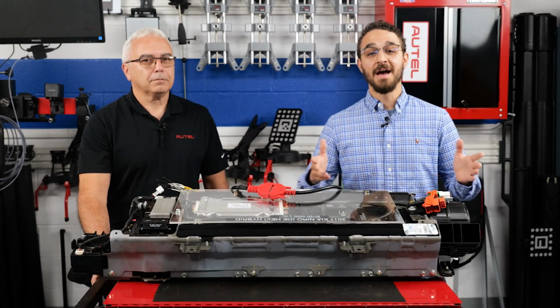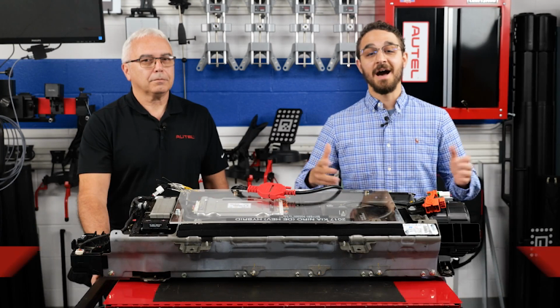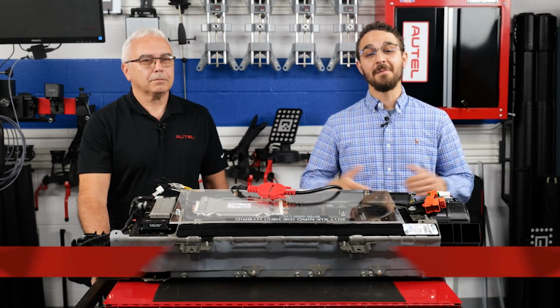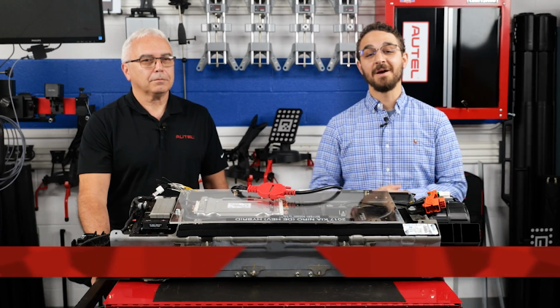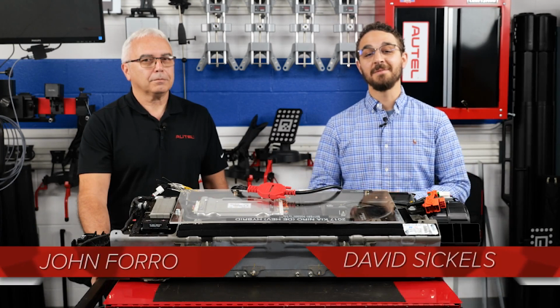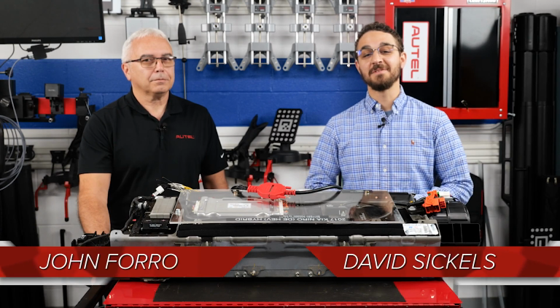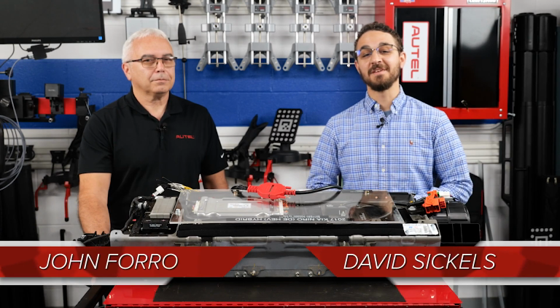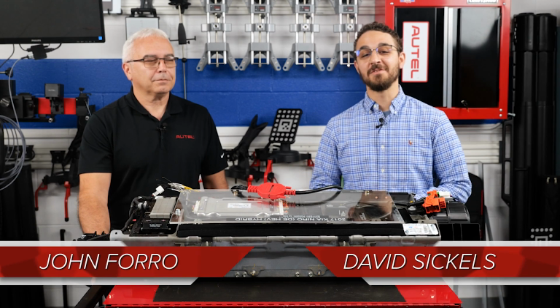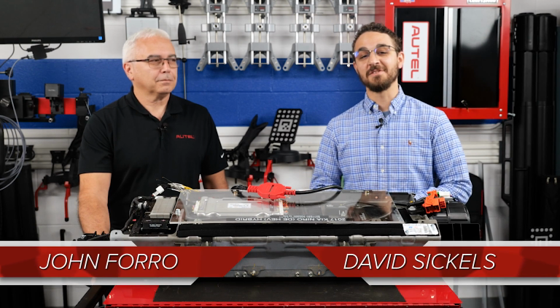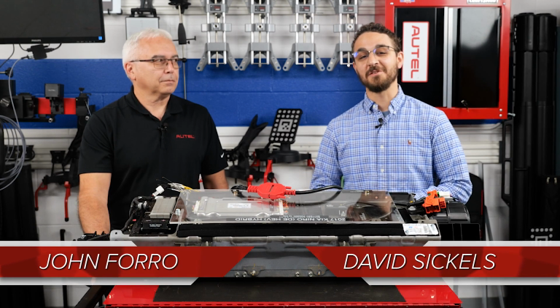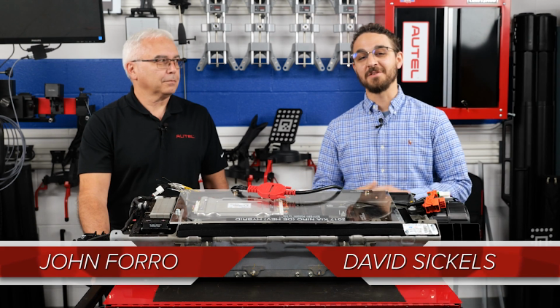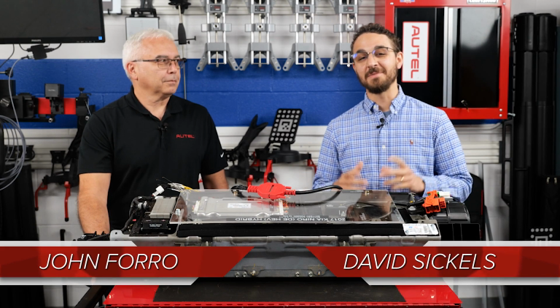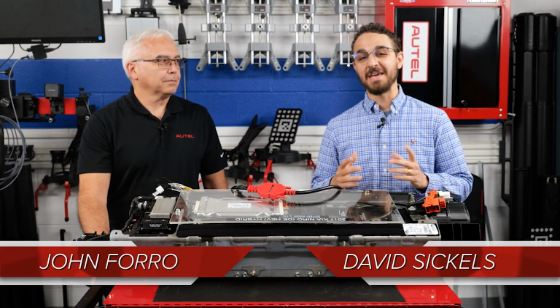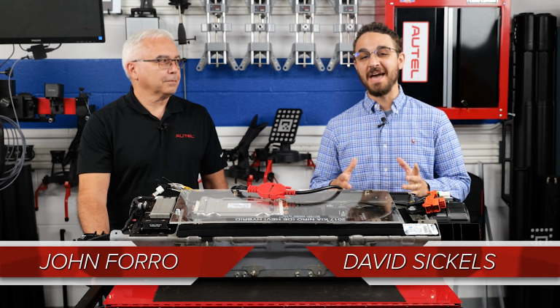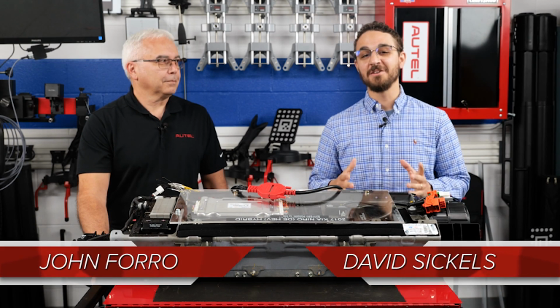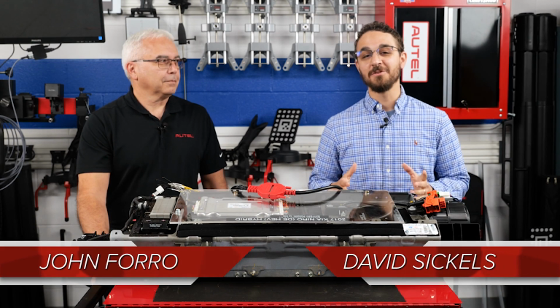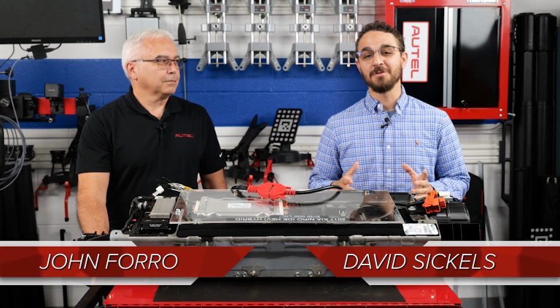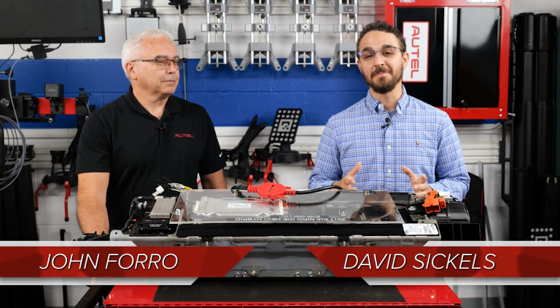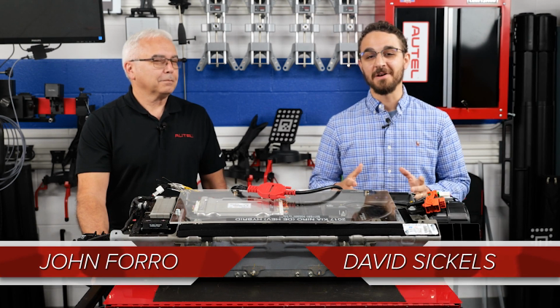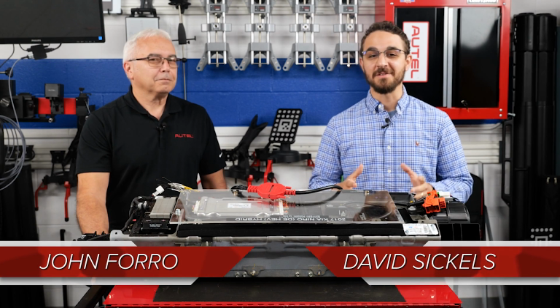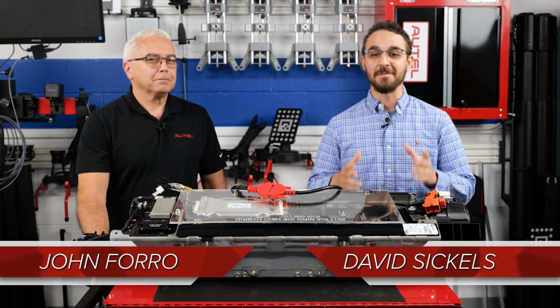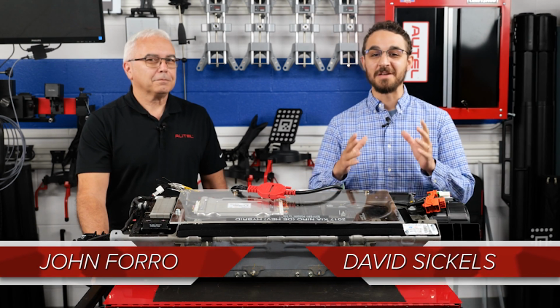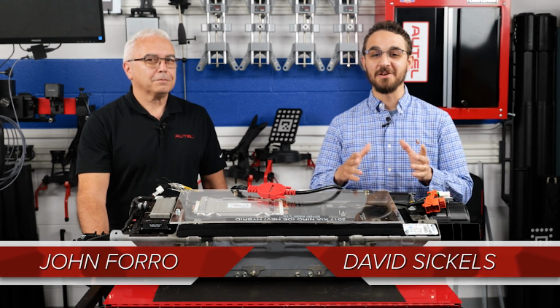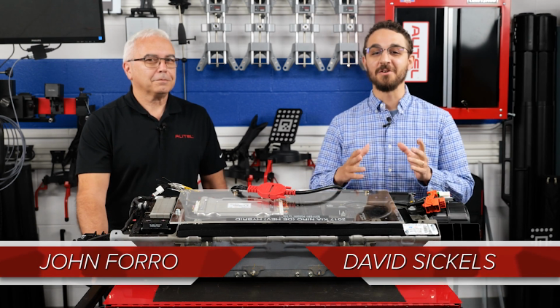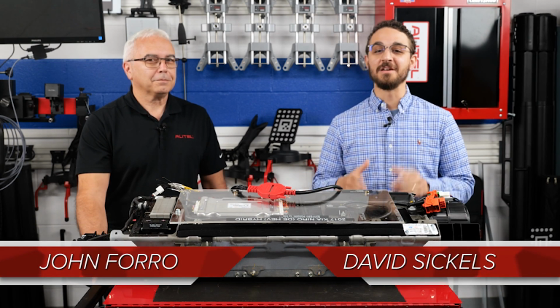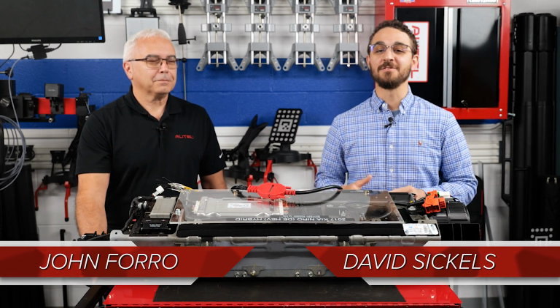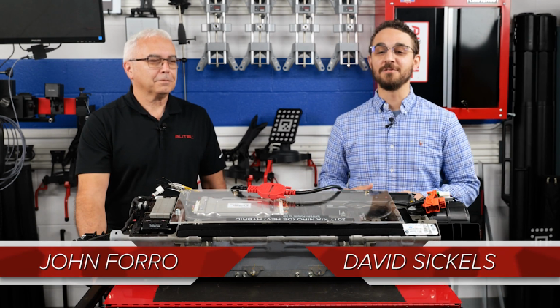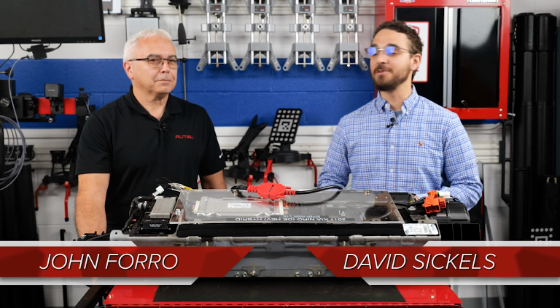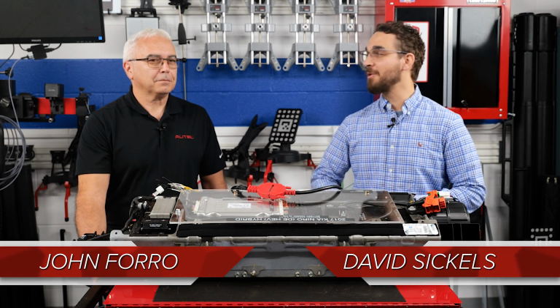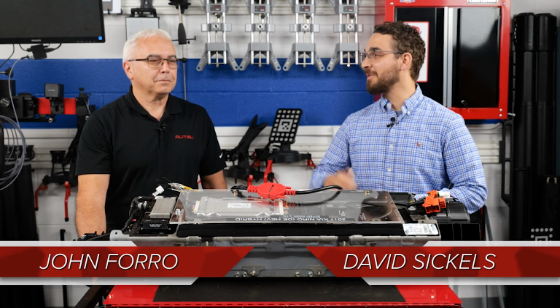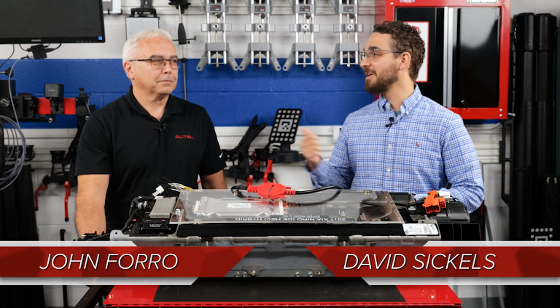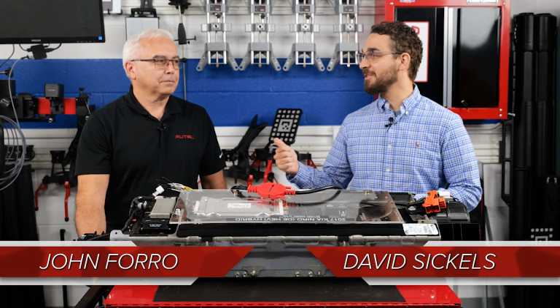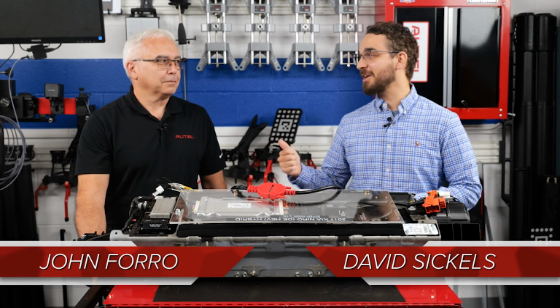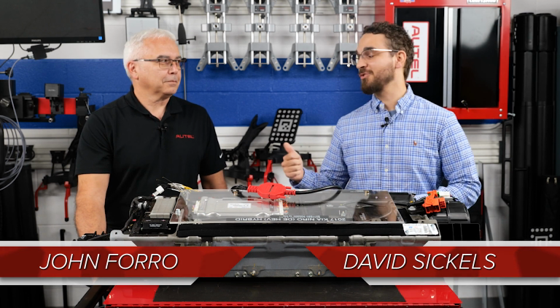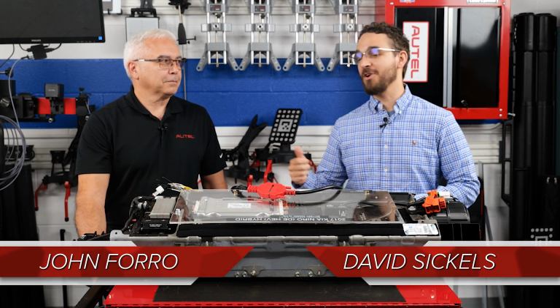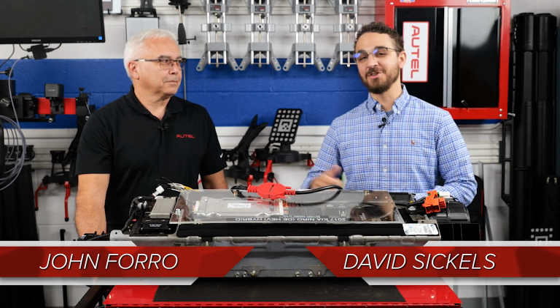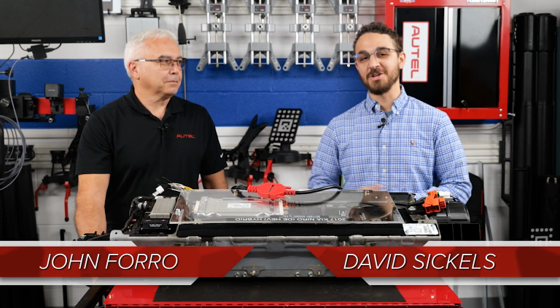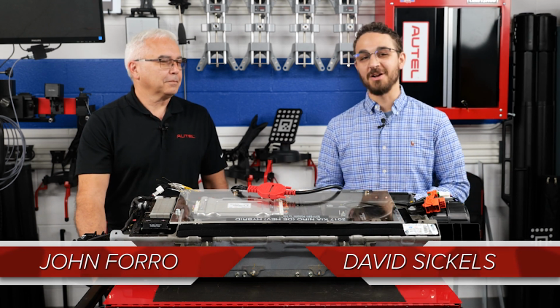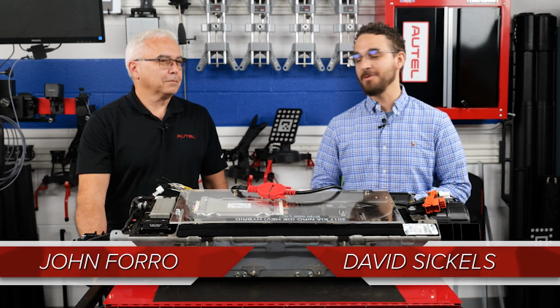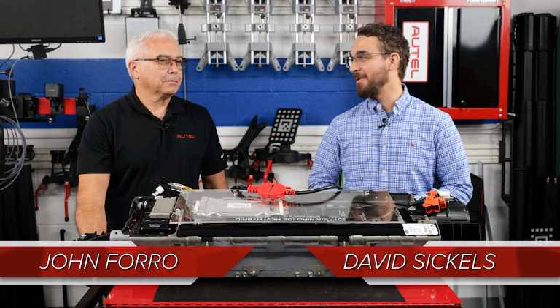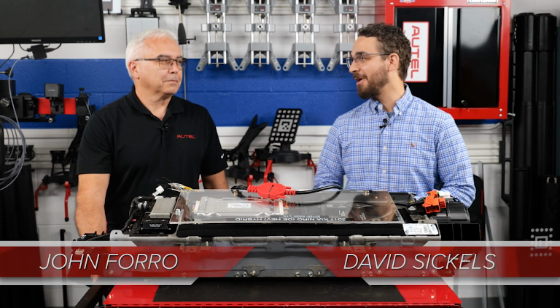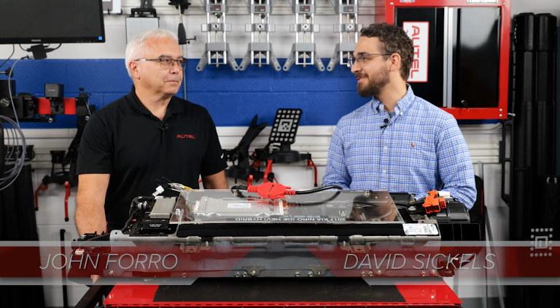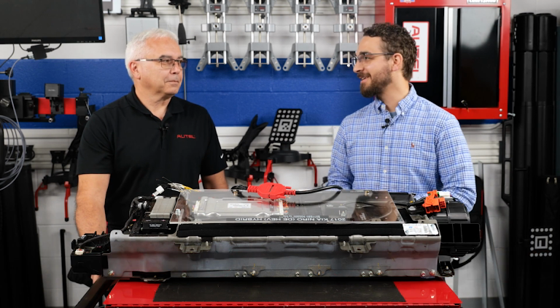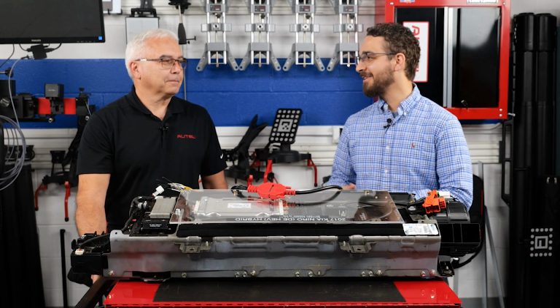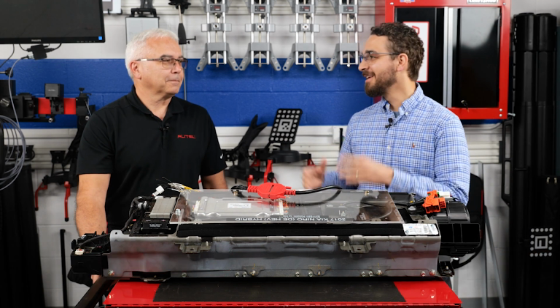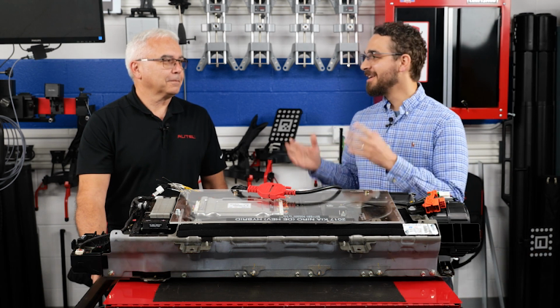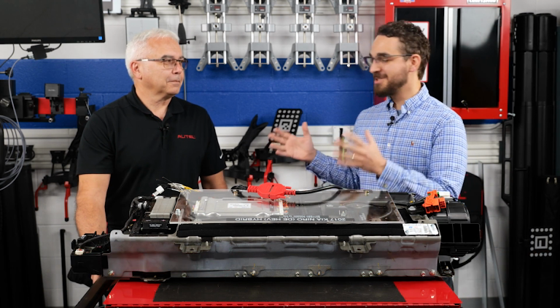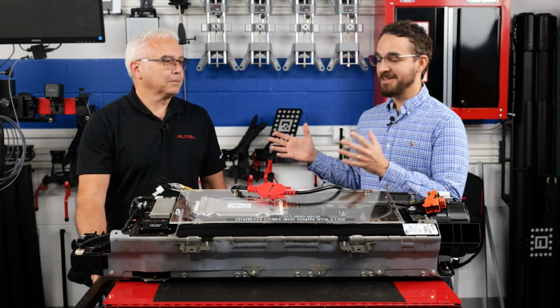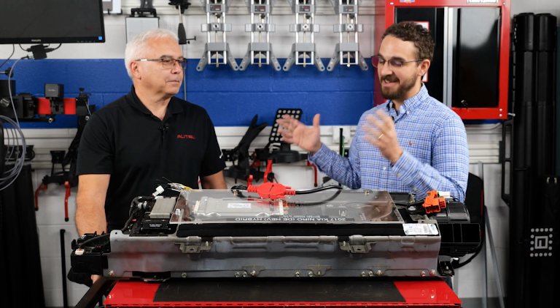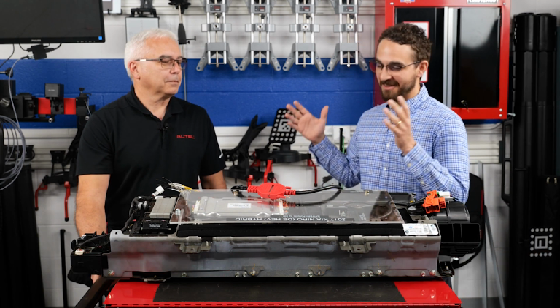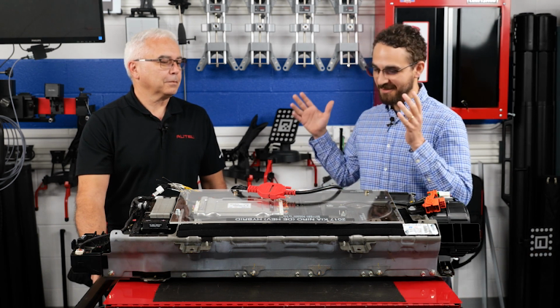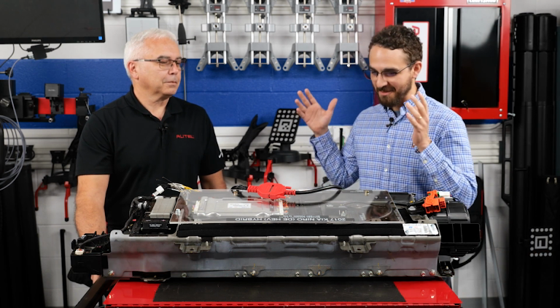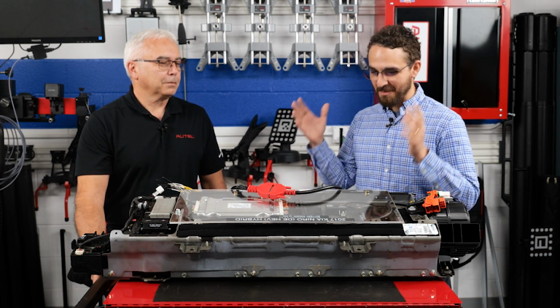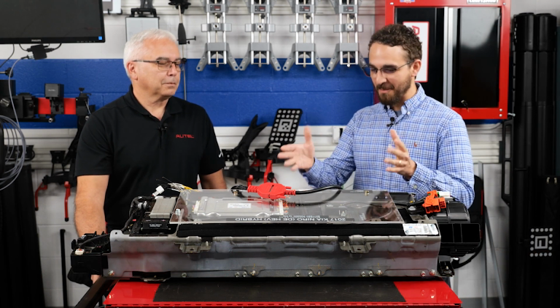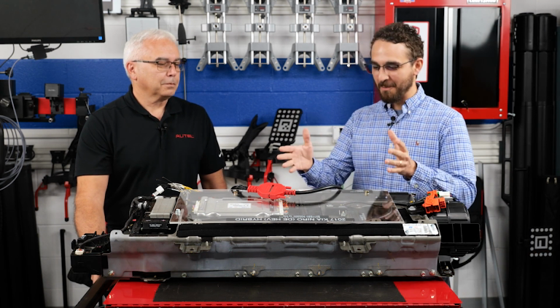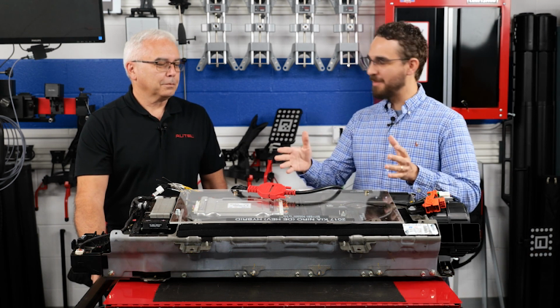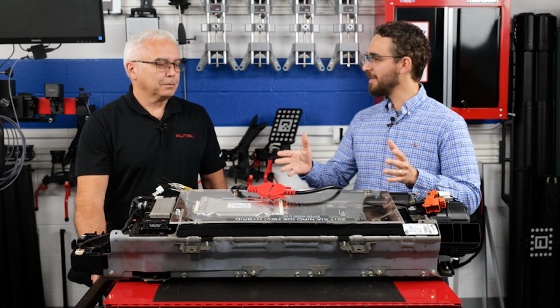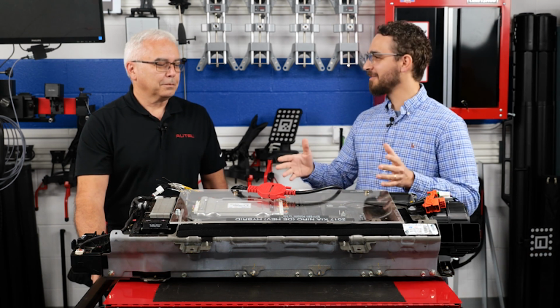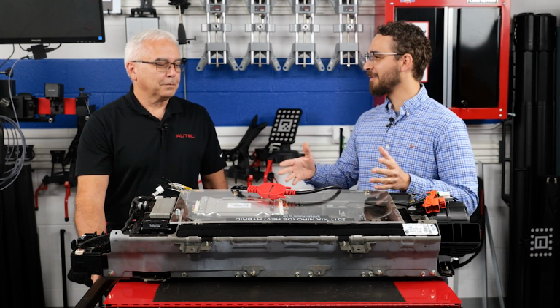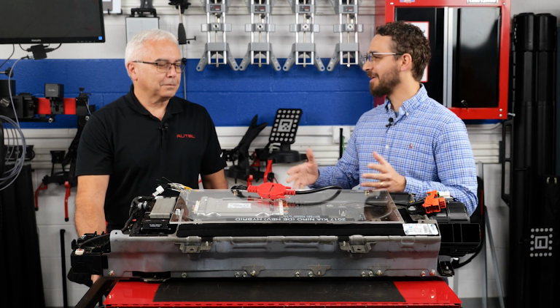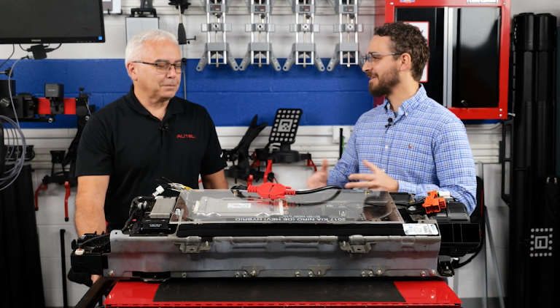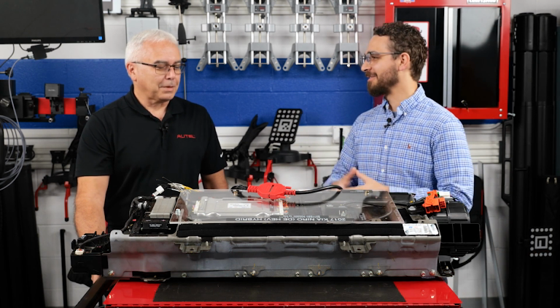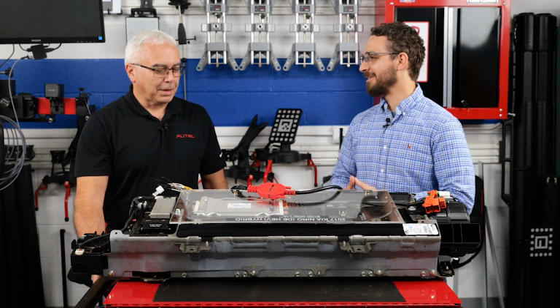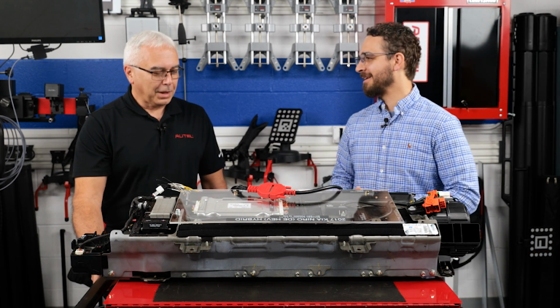Hi, my name is David Sickles. I'm the editor of The Buzz and I'm here in studio with John from Autel. John, tell us what do we have going on here today?